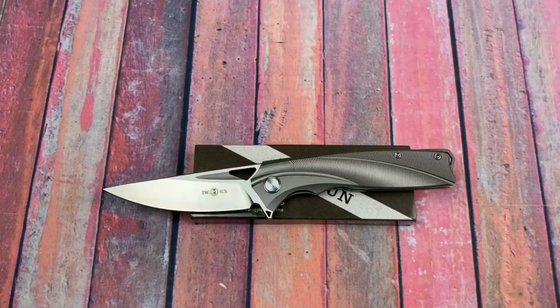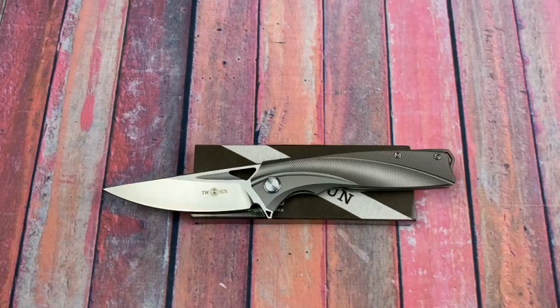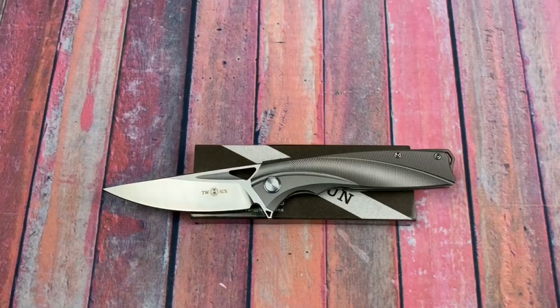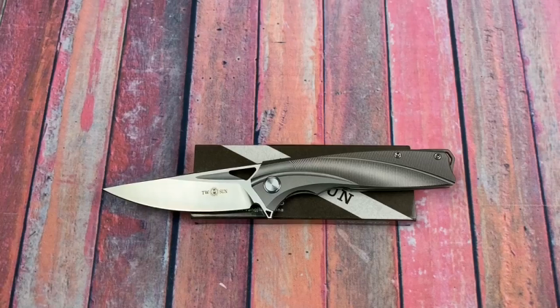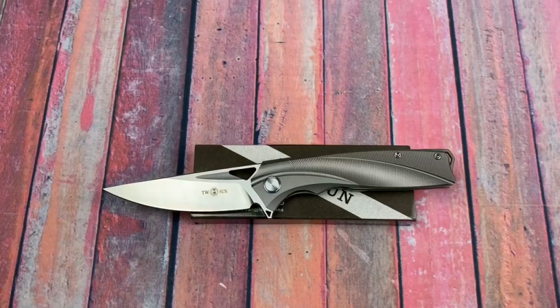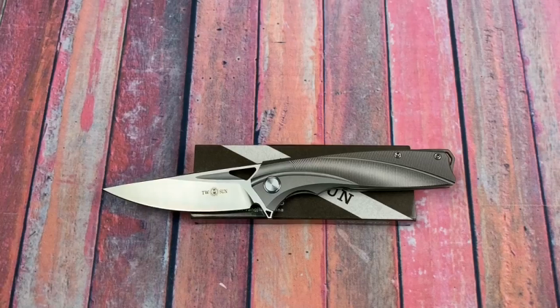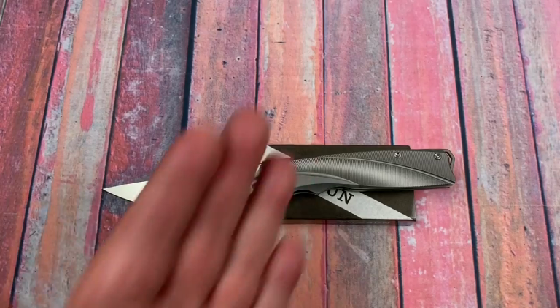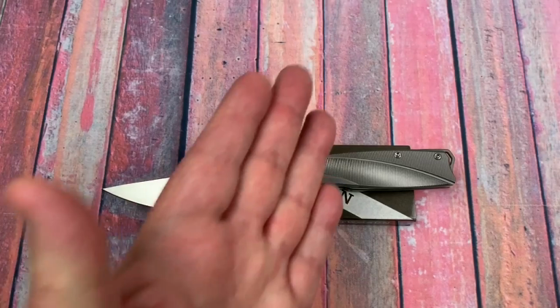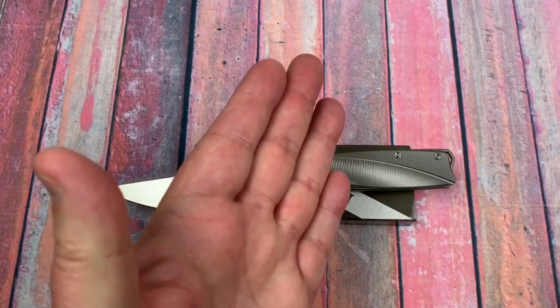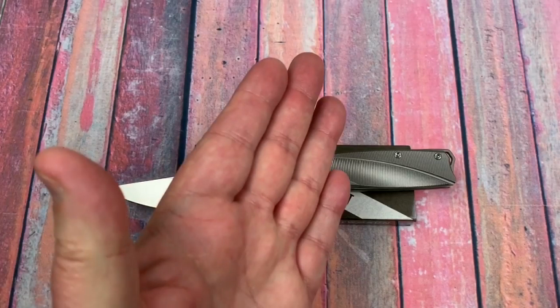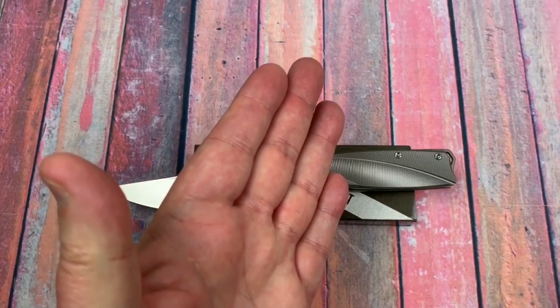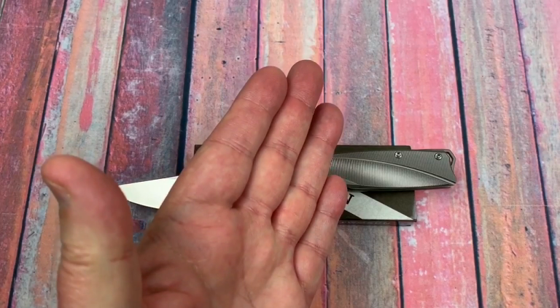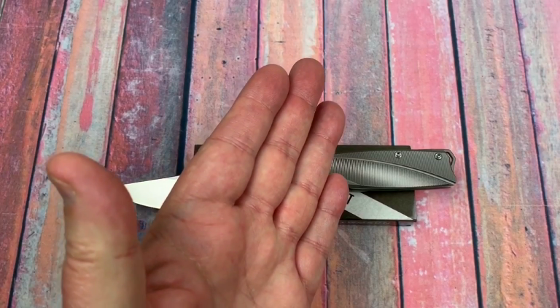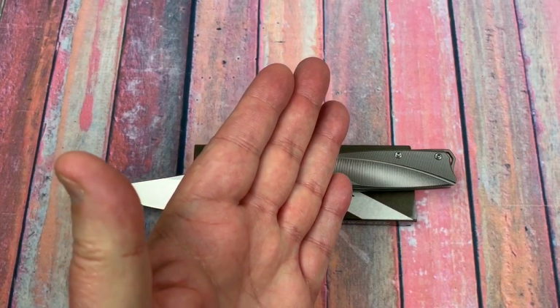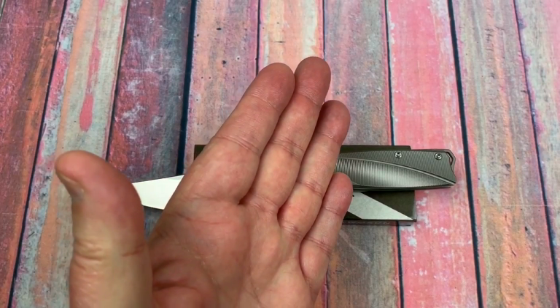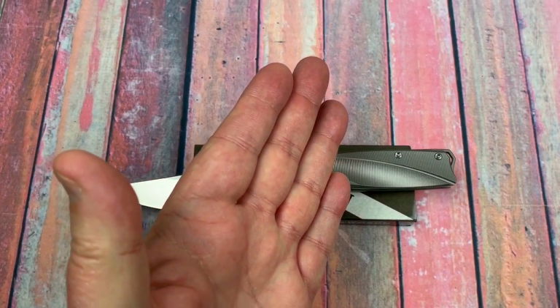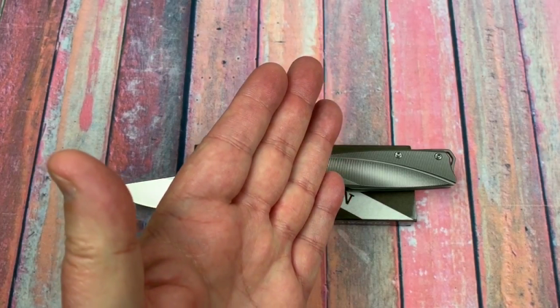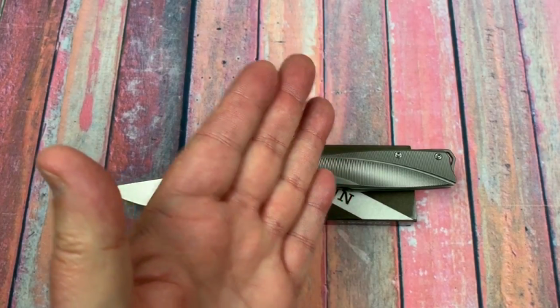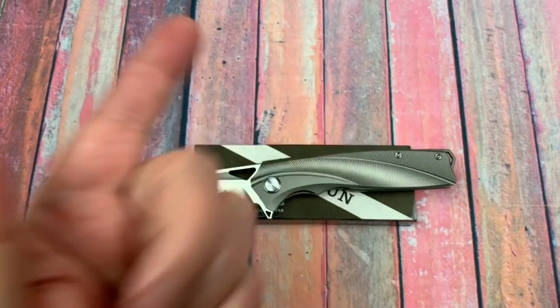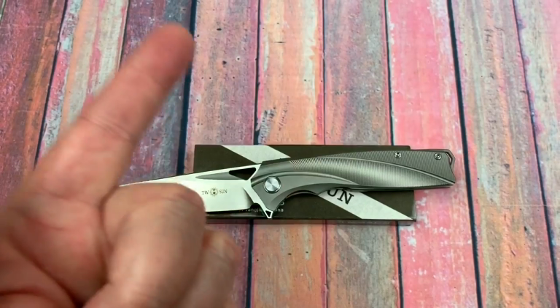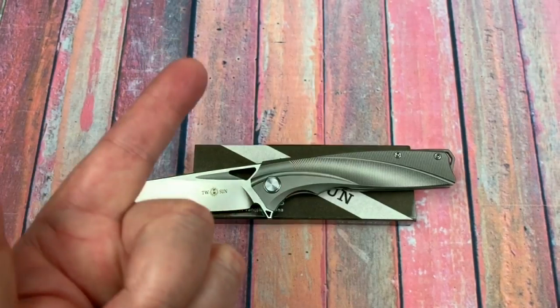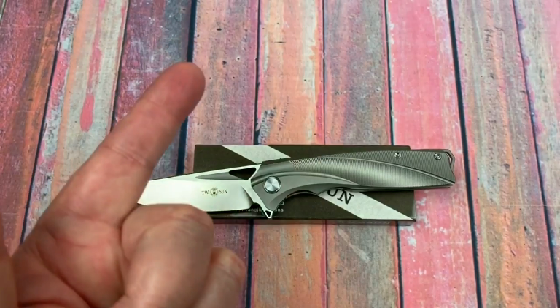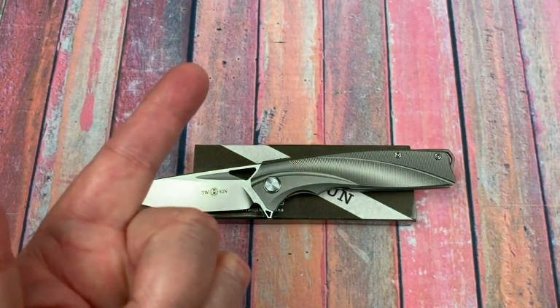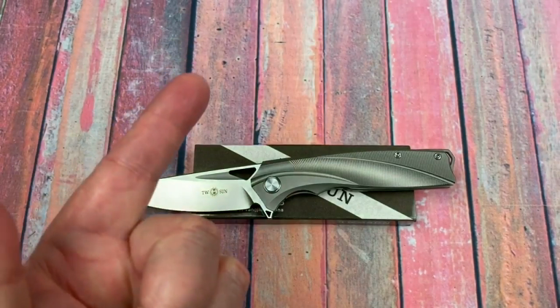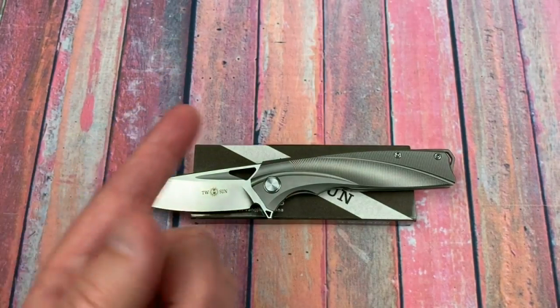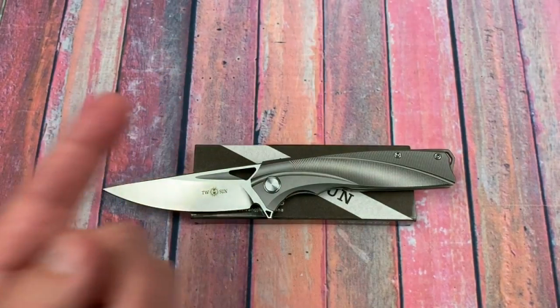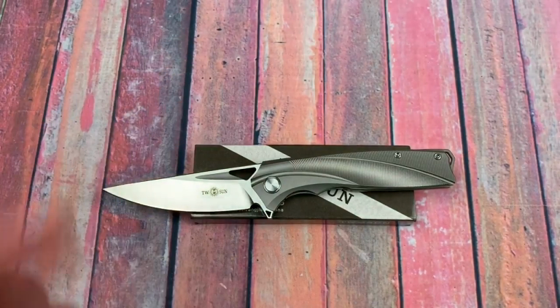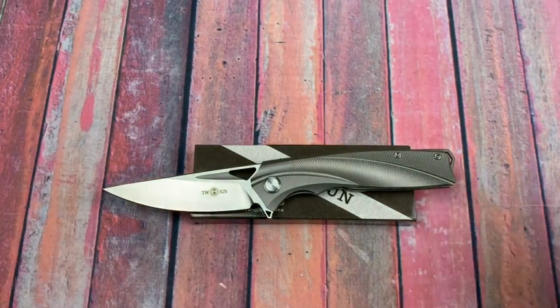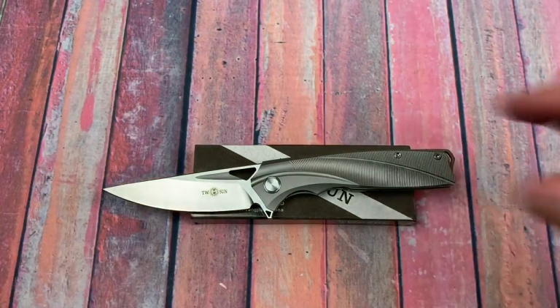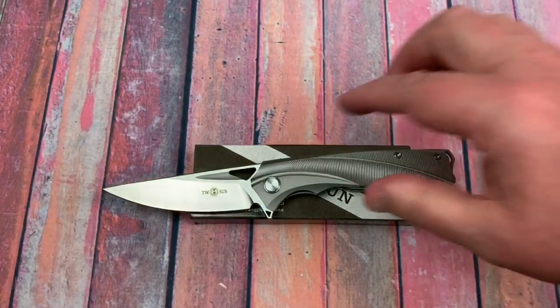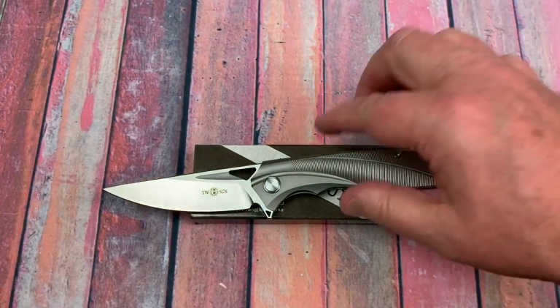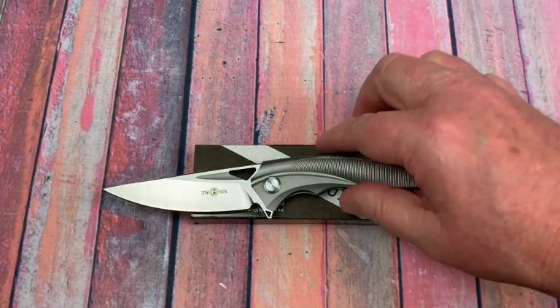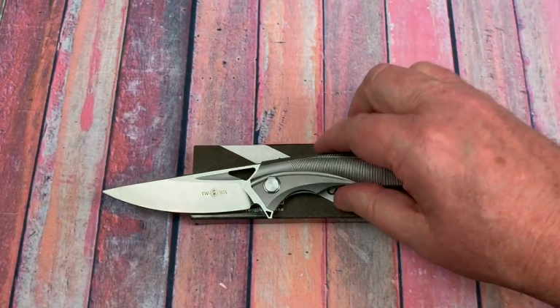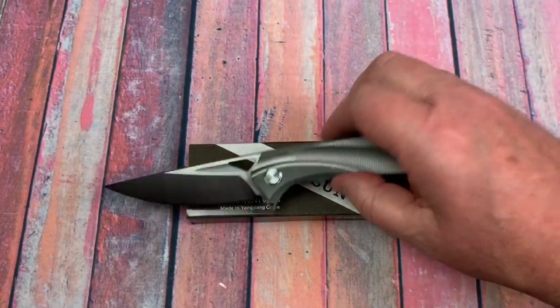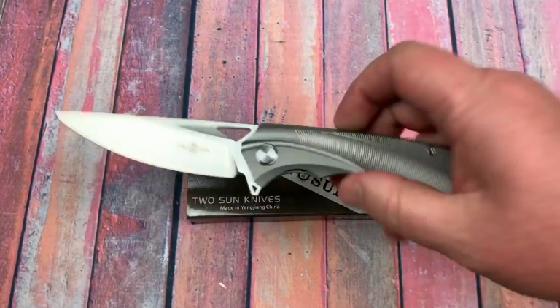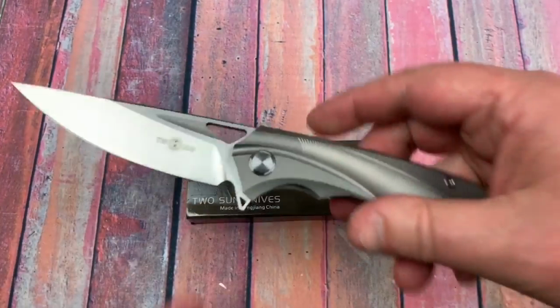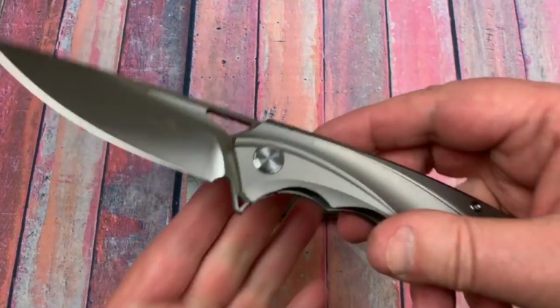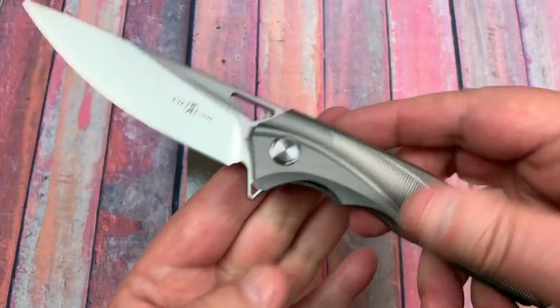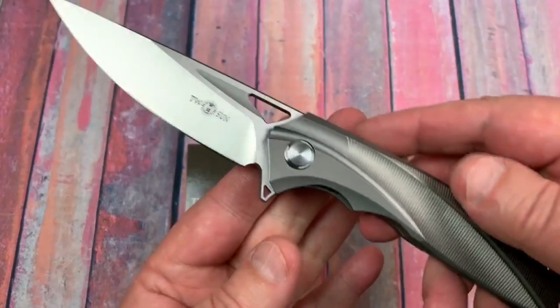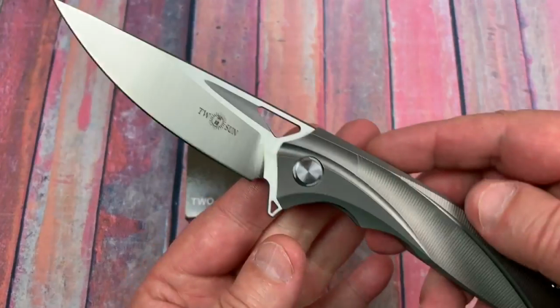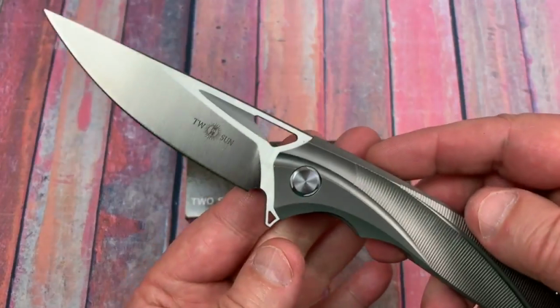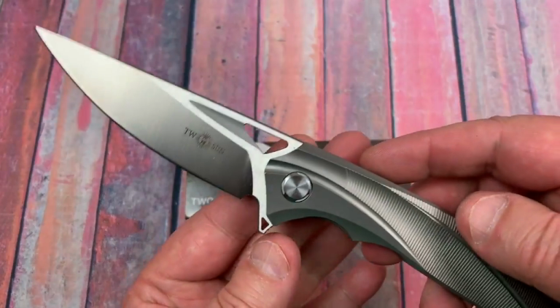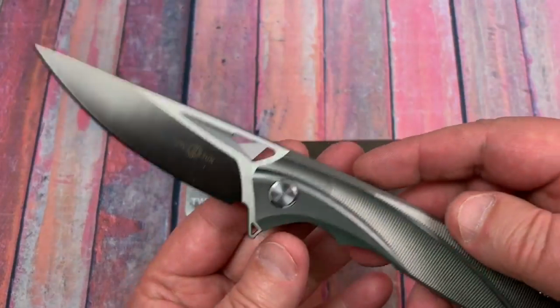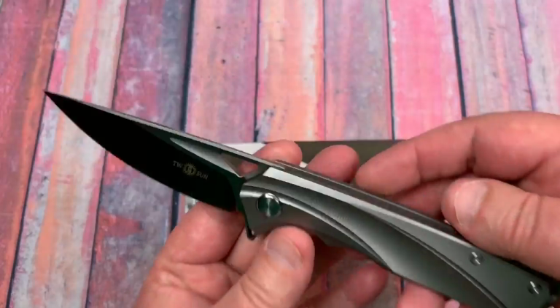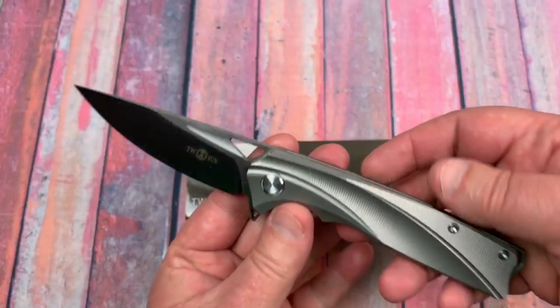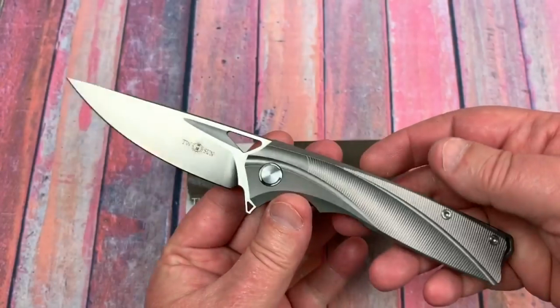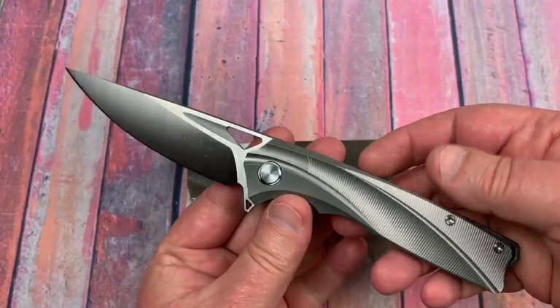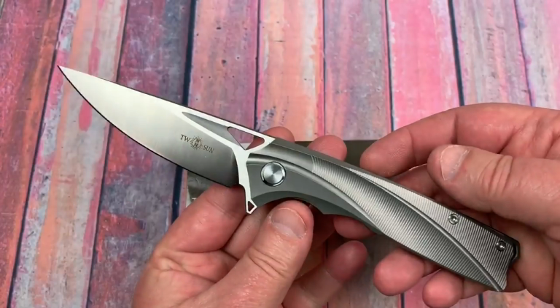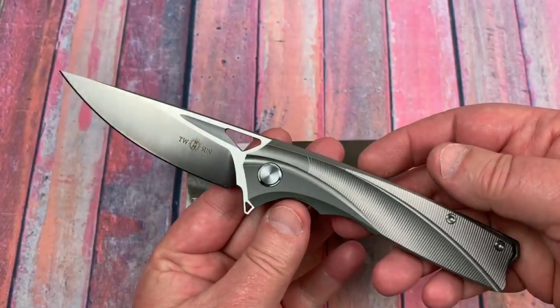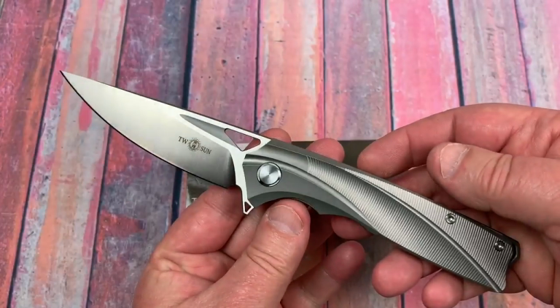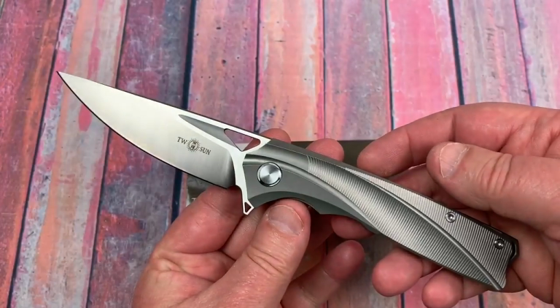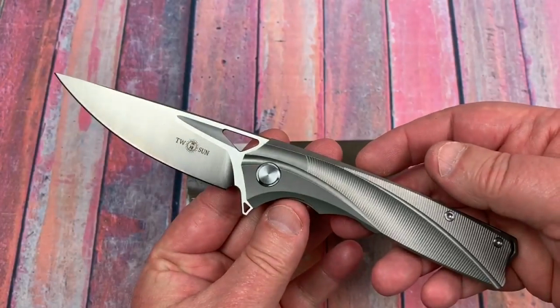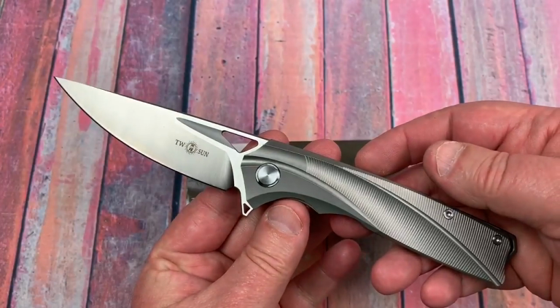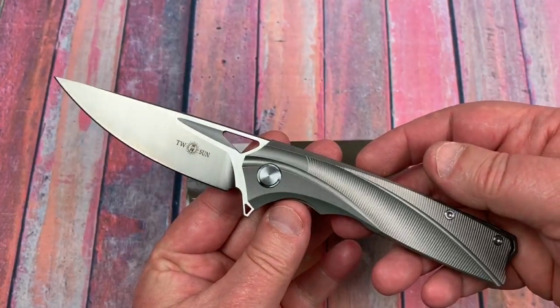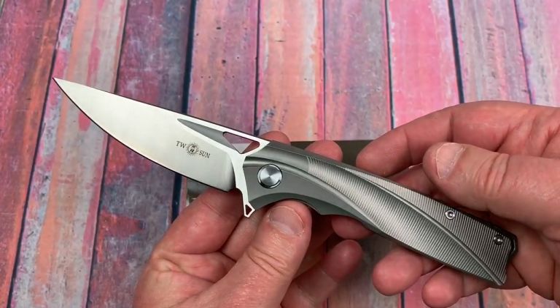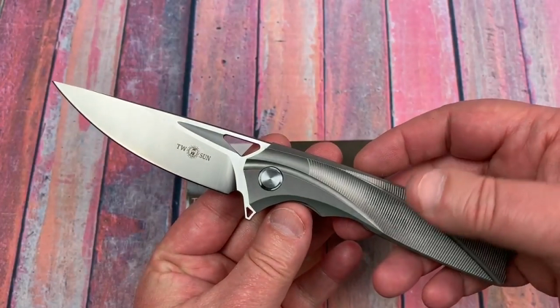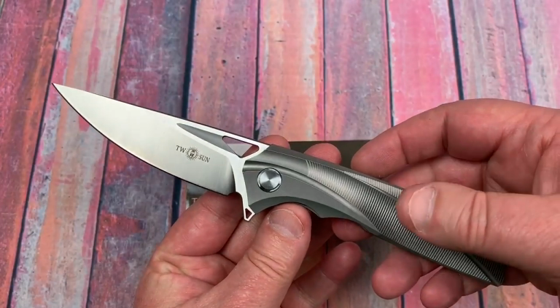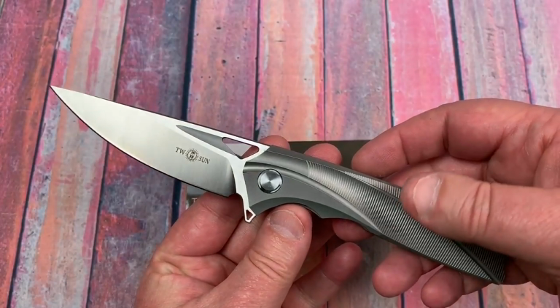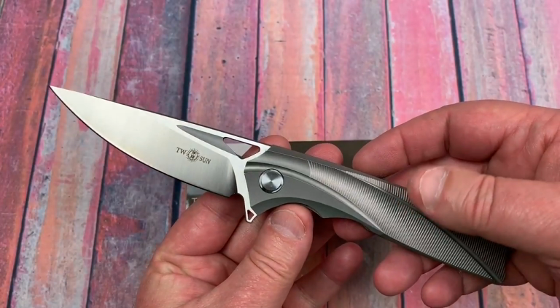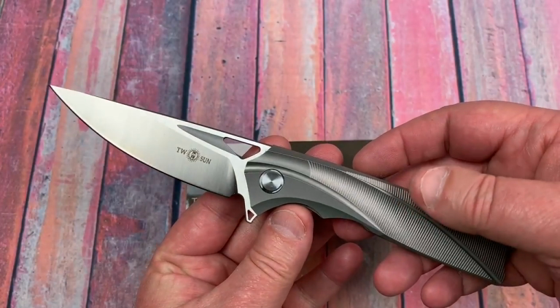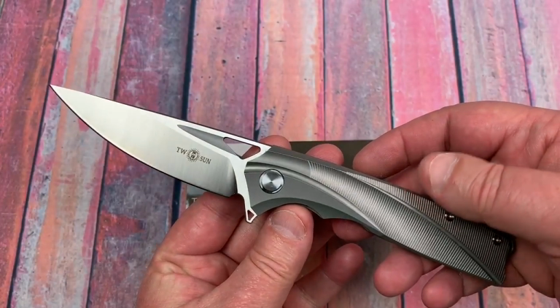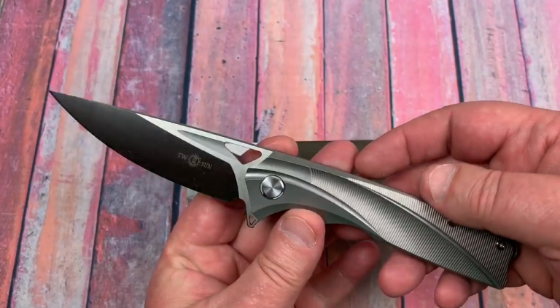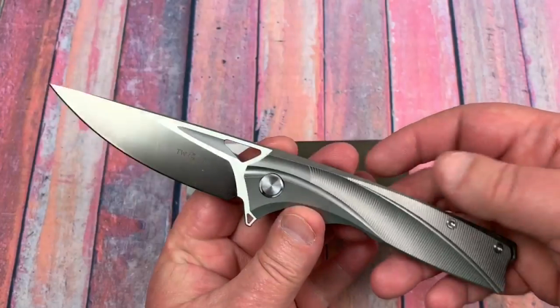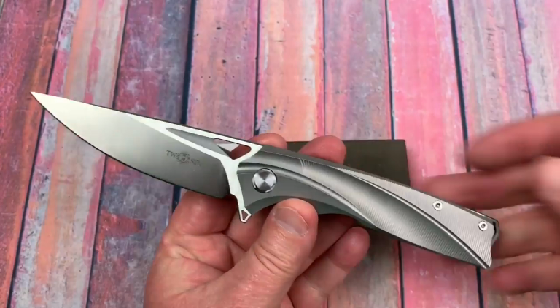Welcome to Love Them Knives channel. LTK here. We have a Tucson knife, the TS-107.